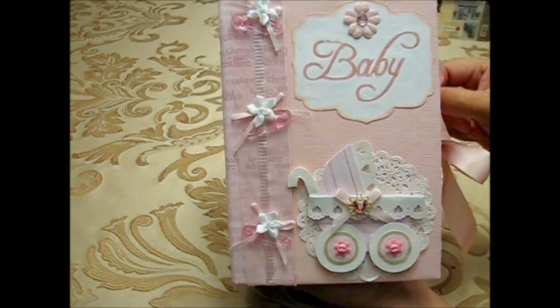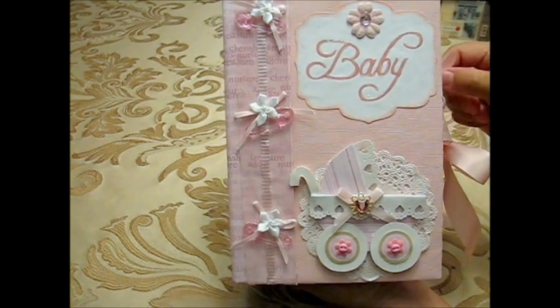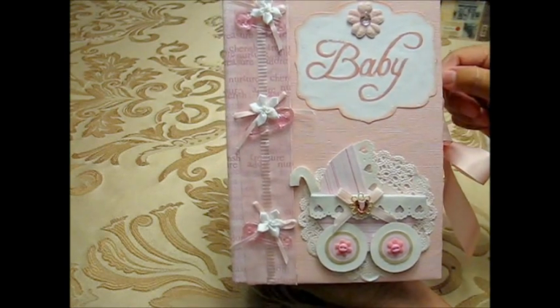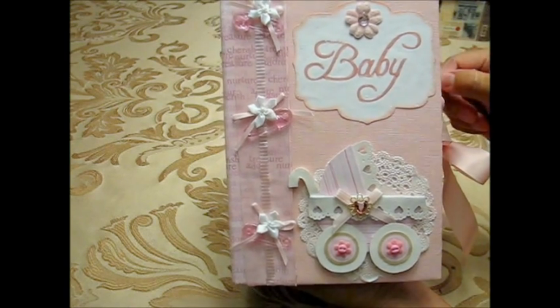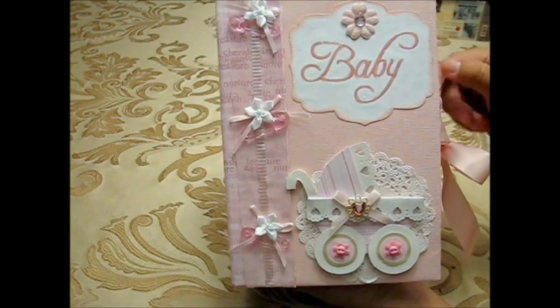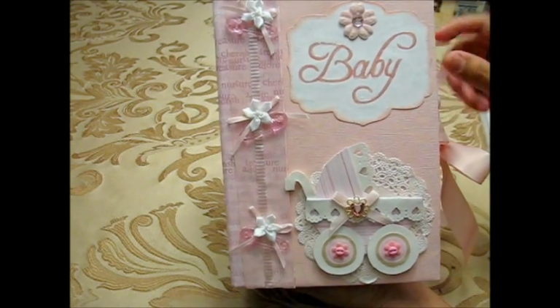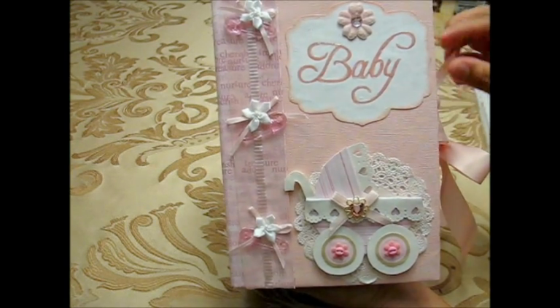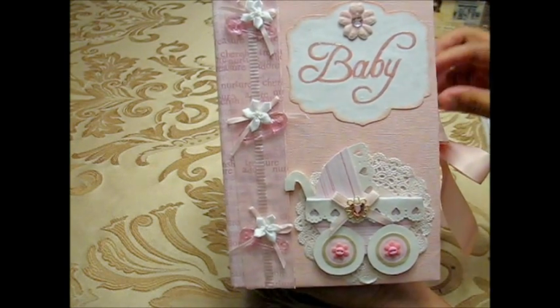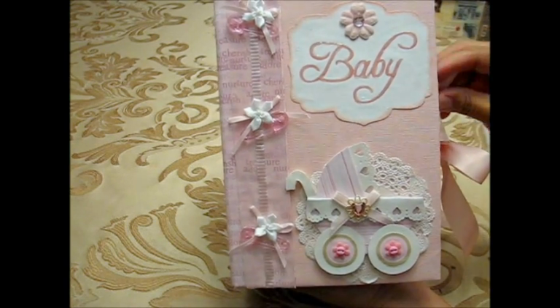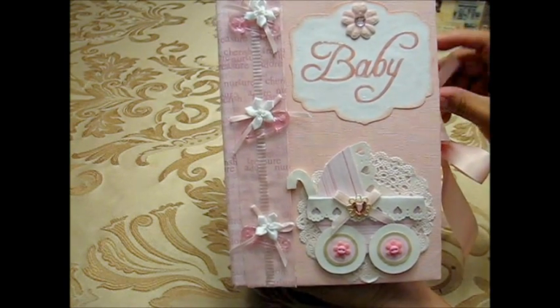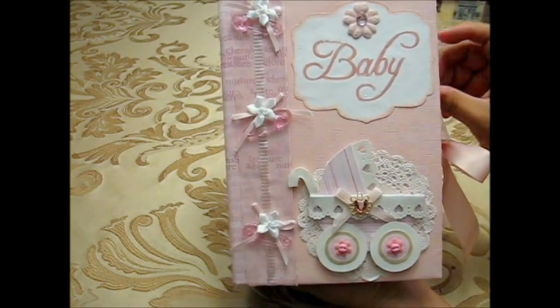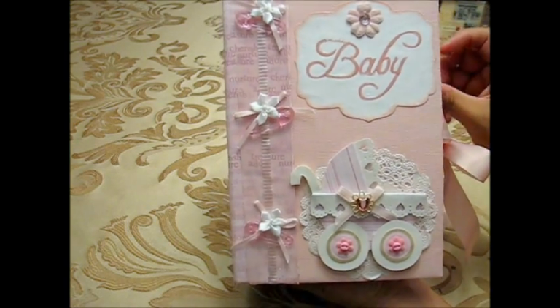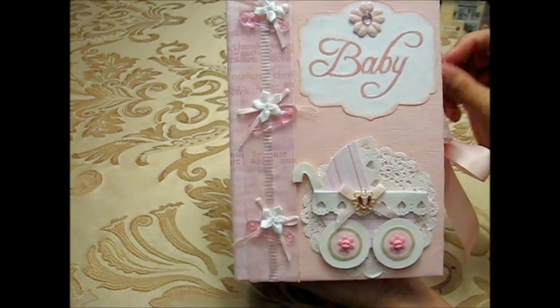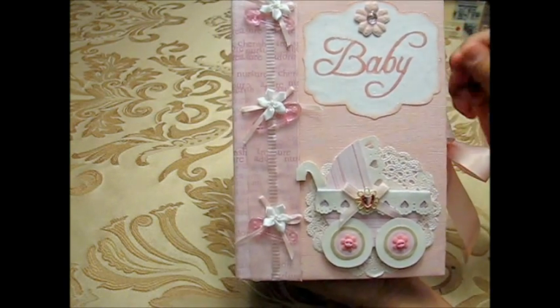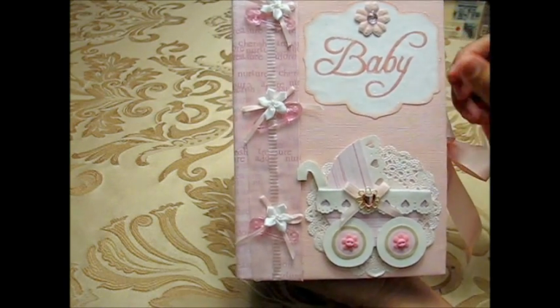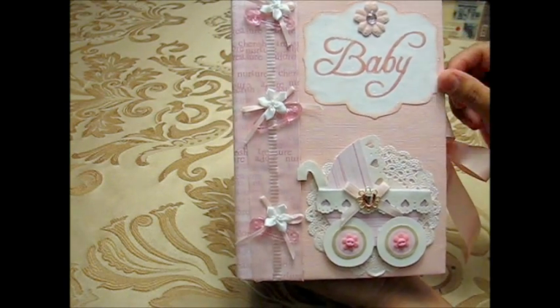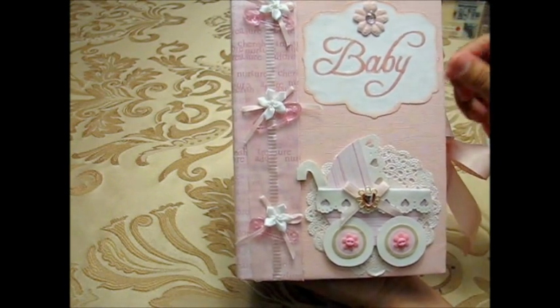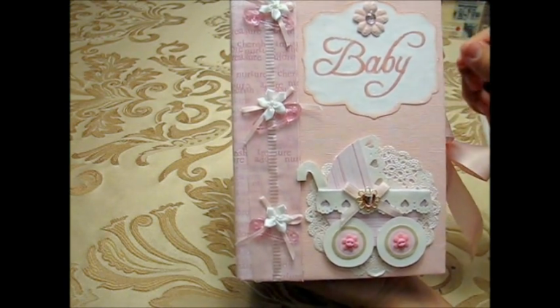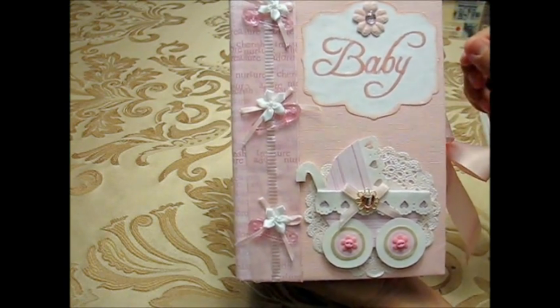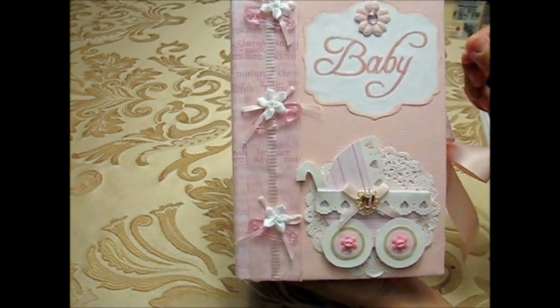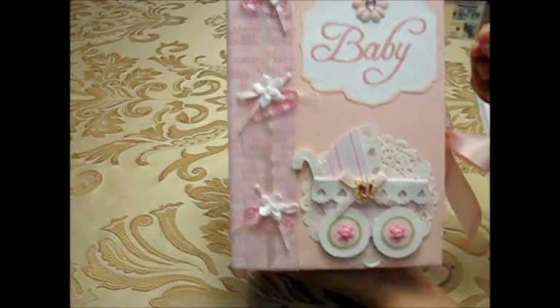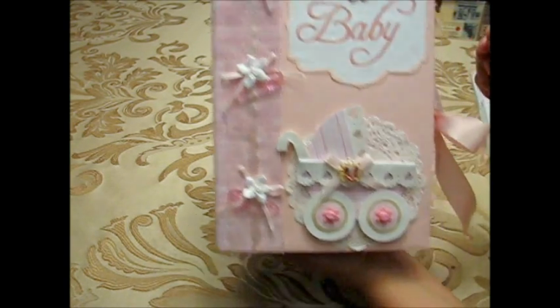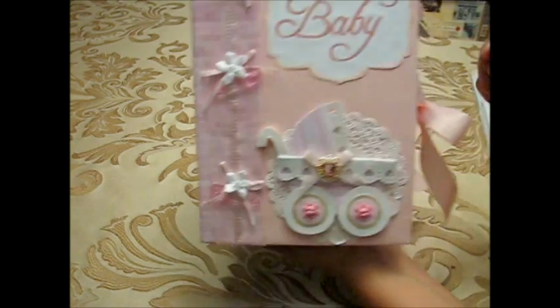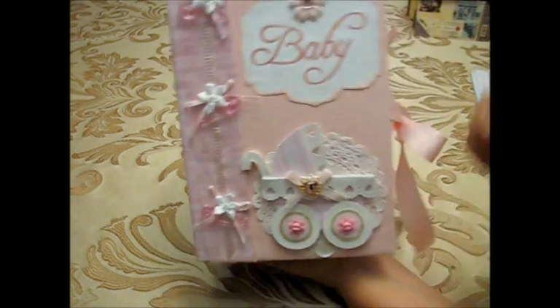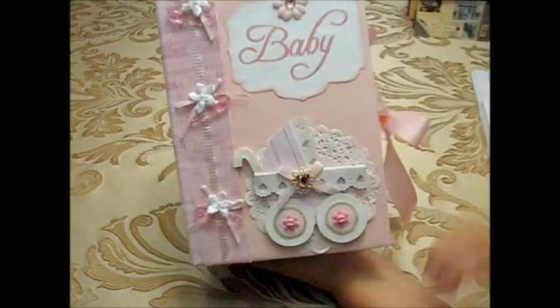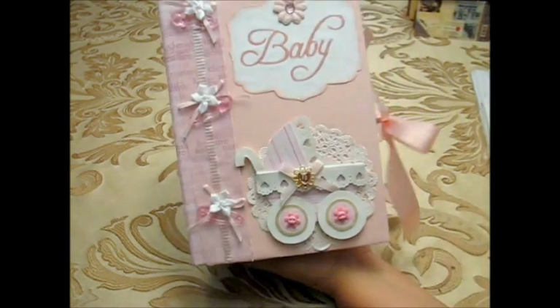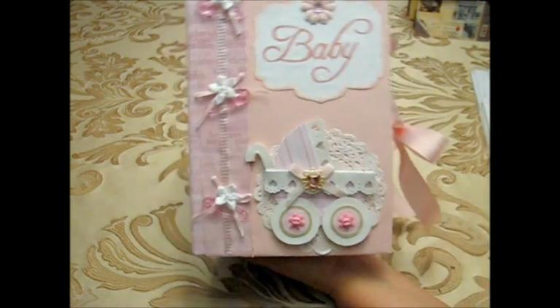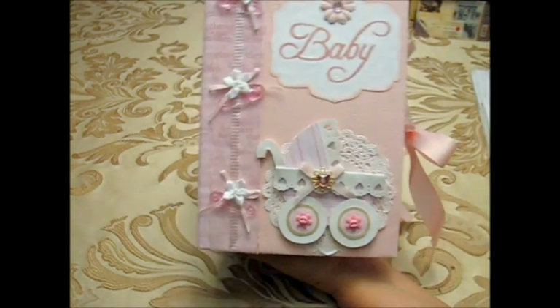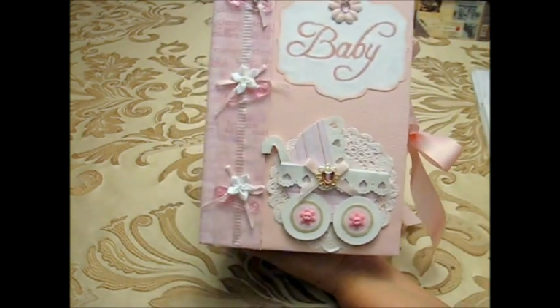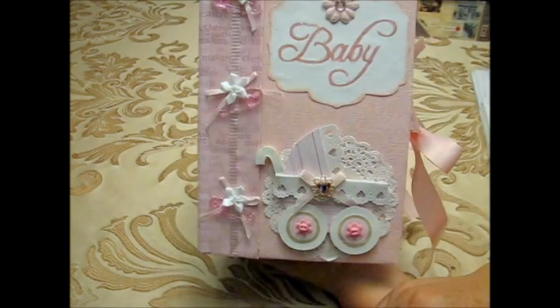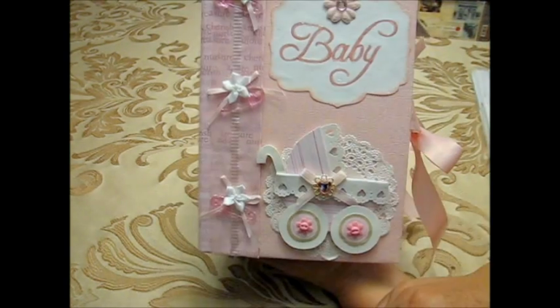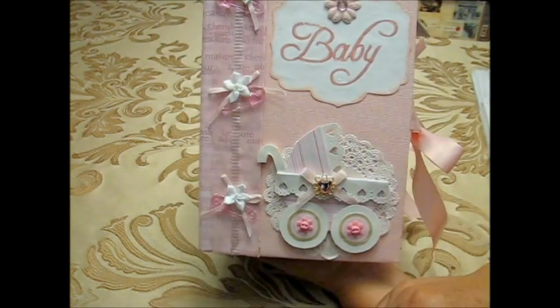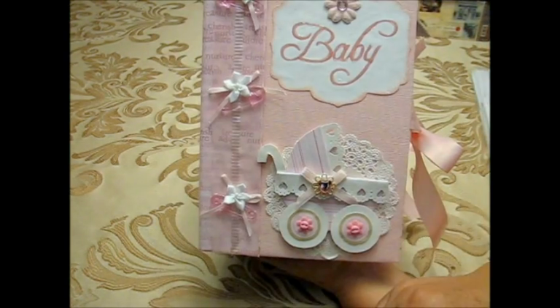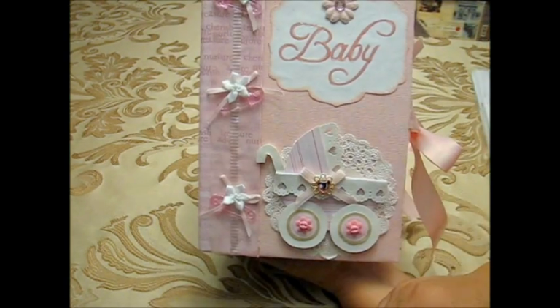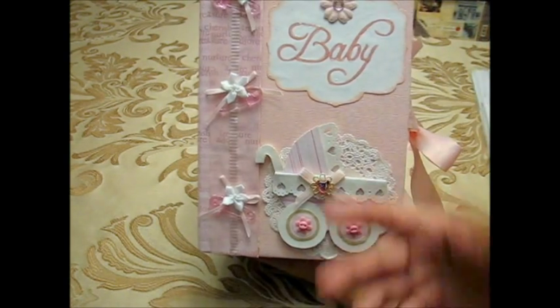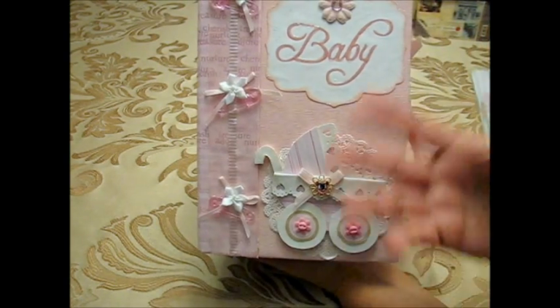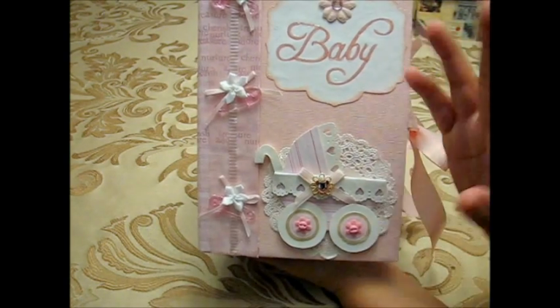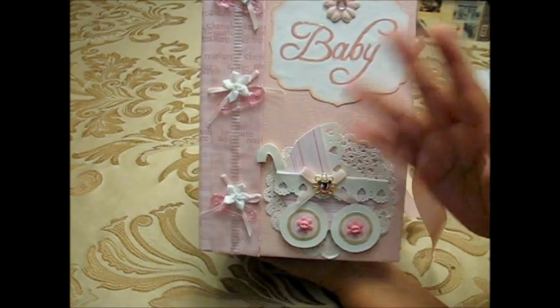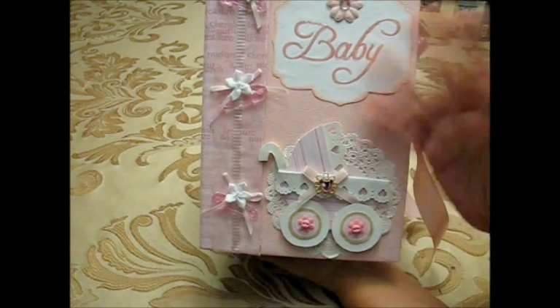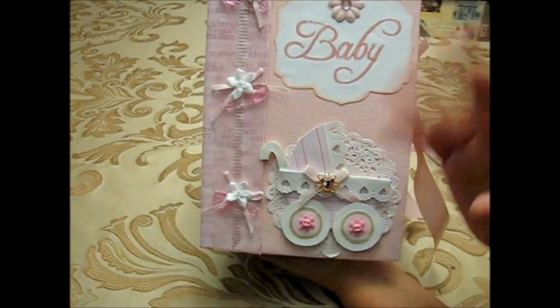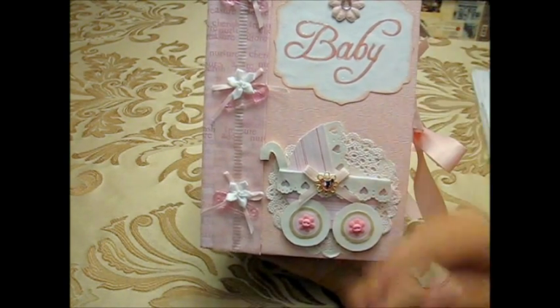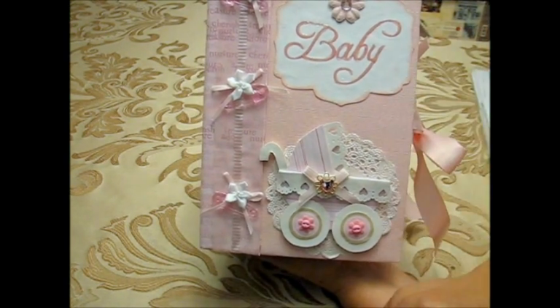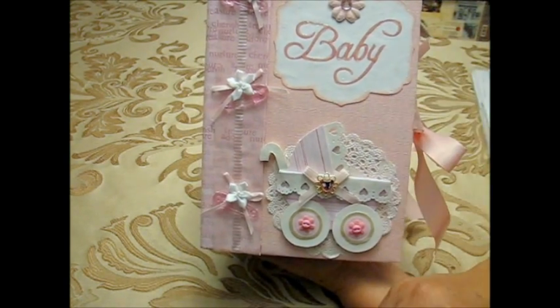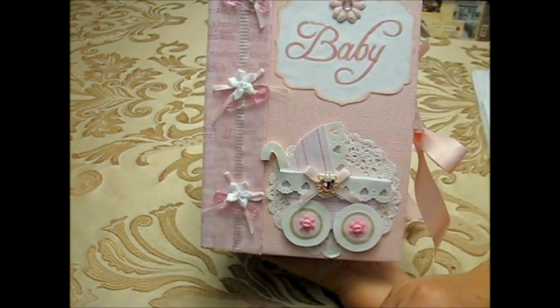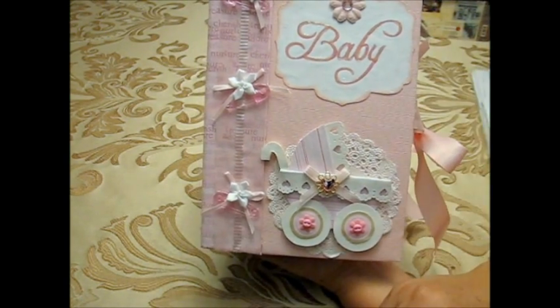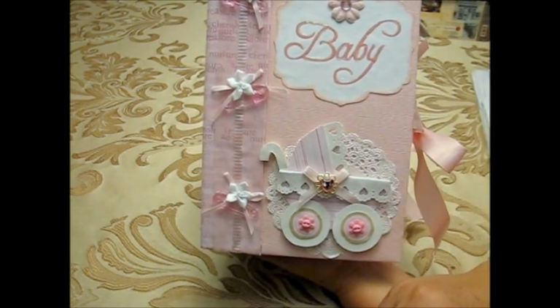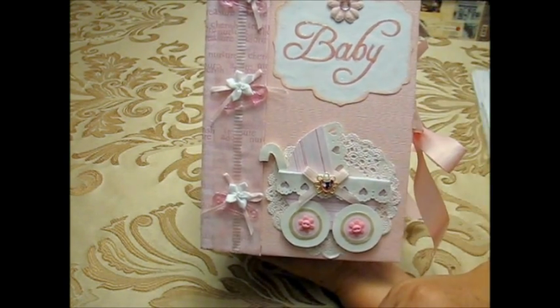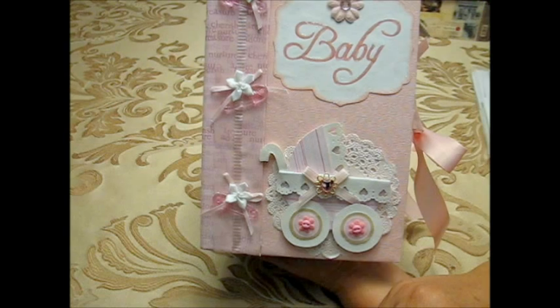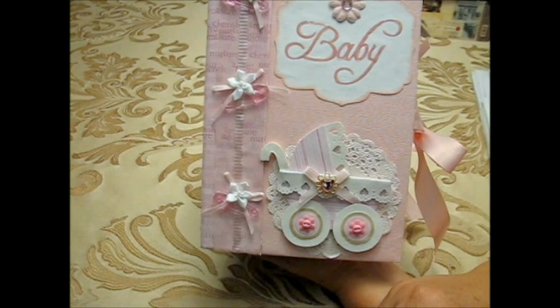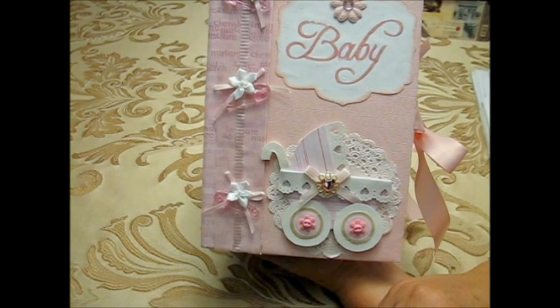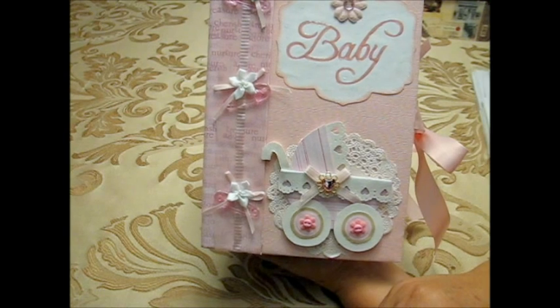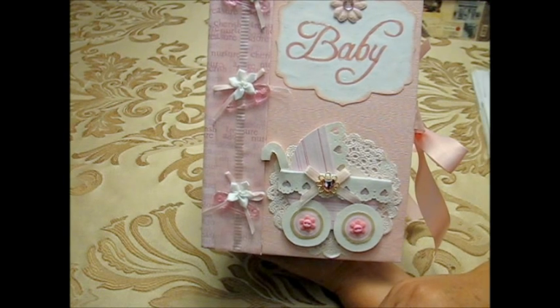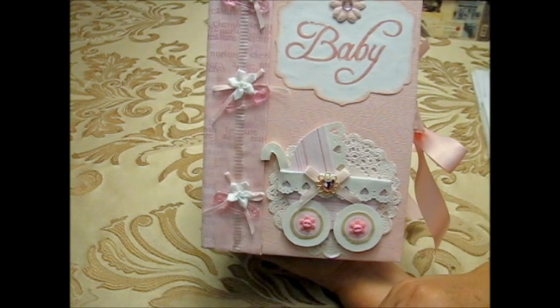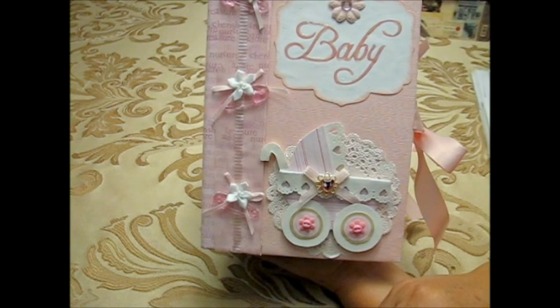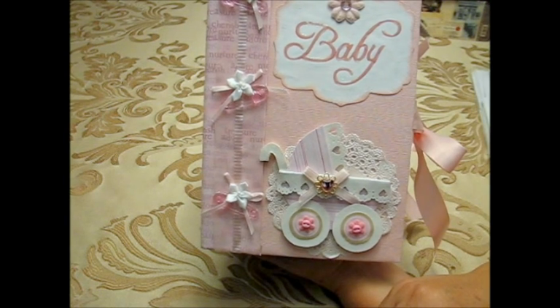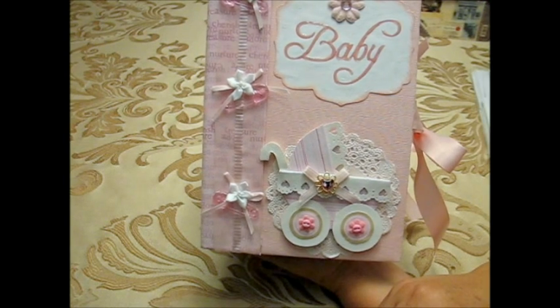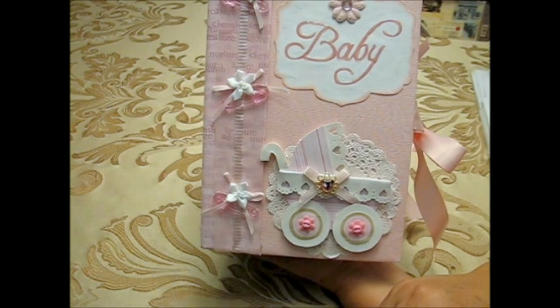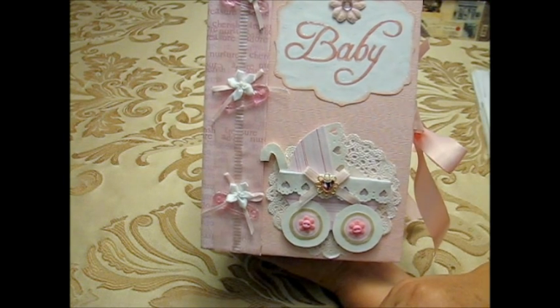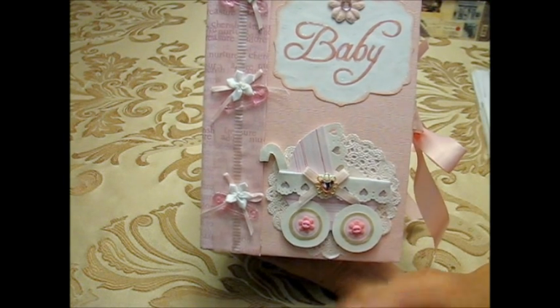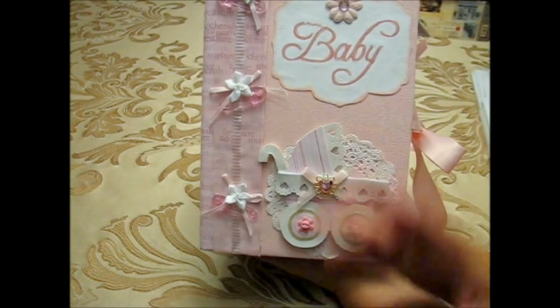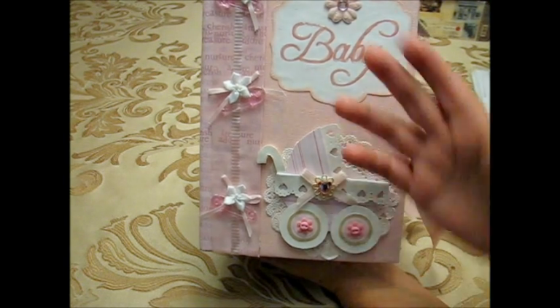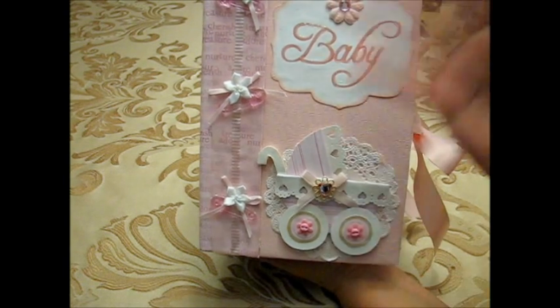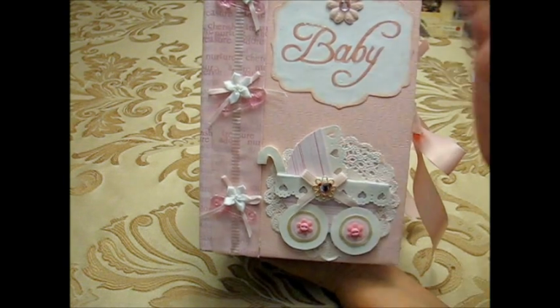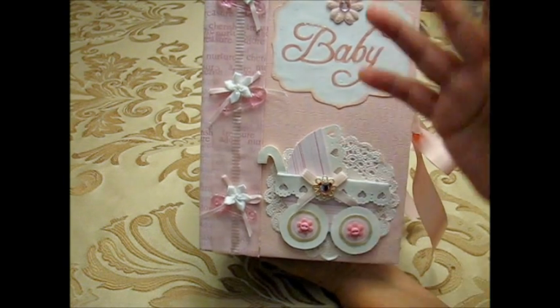That's all about this book — I hope you liked it and got some ideas on how to make your own. Thank you very much for watching, see you next time, bye!